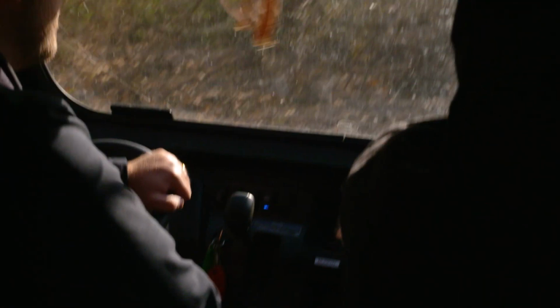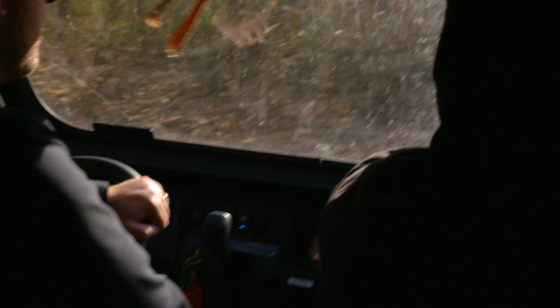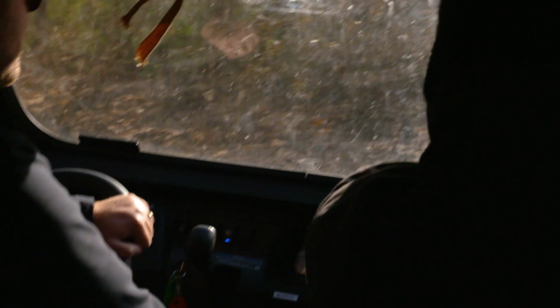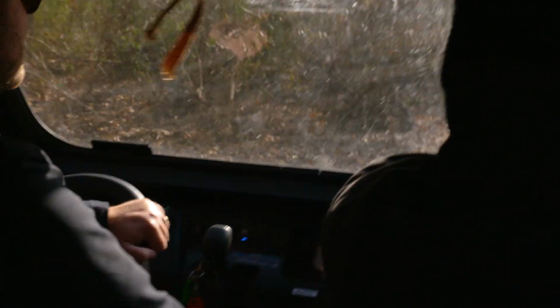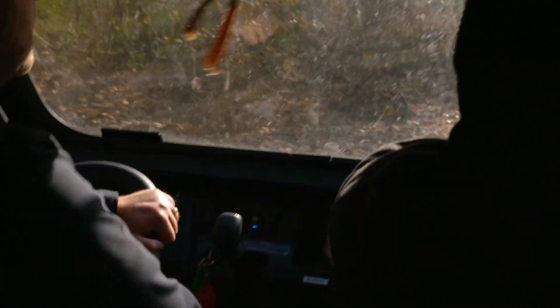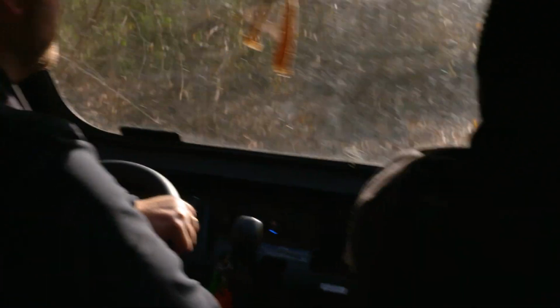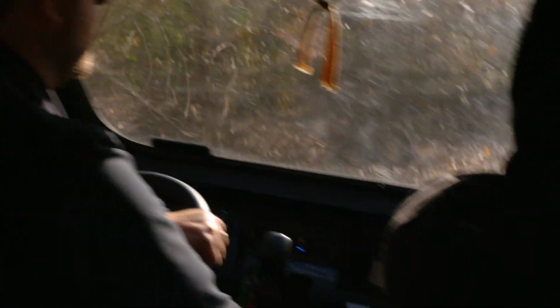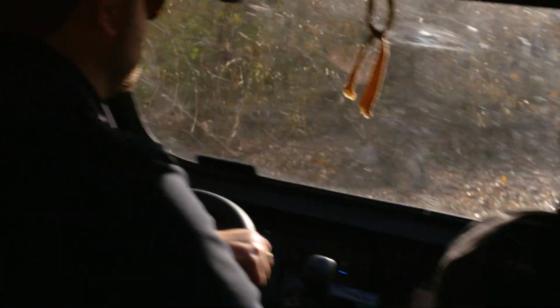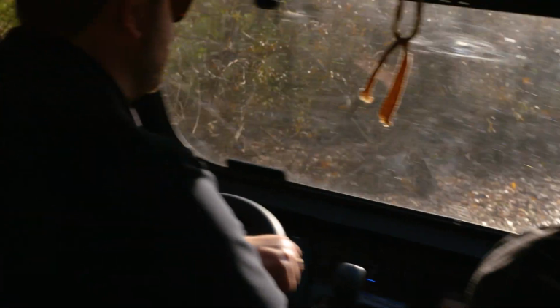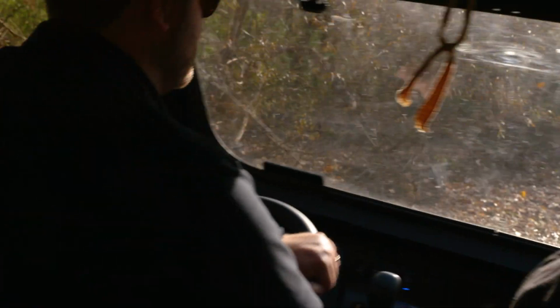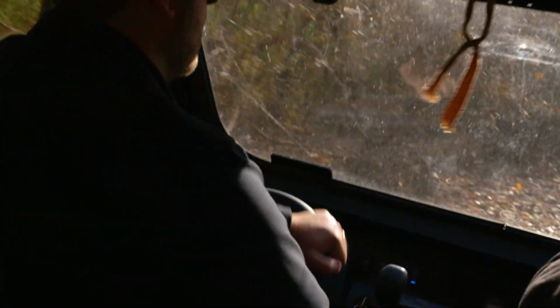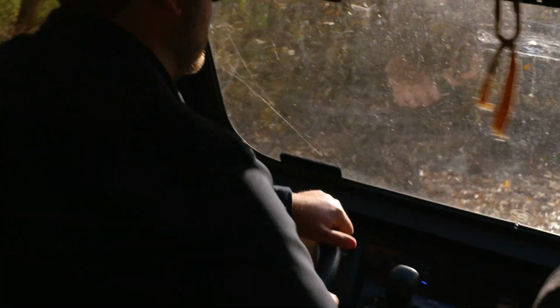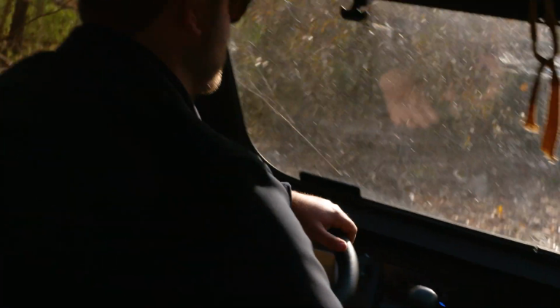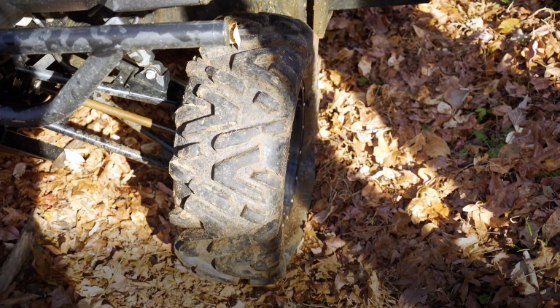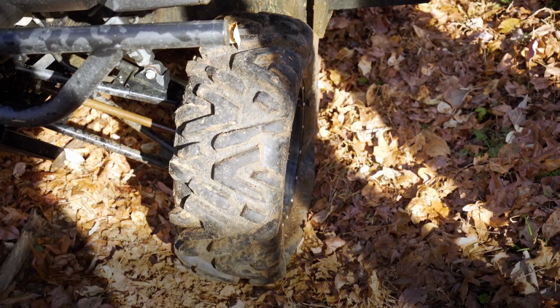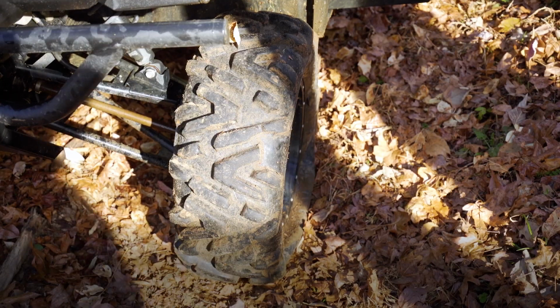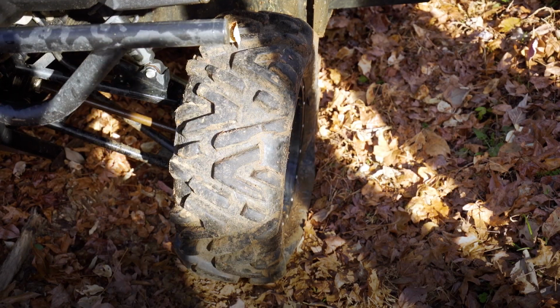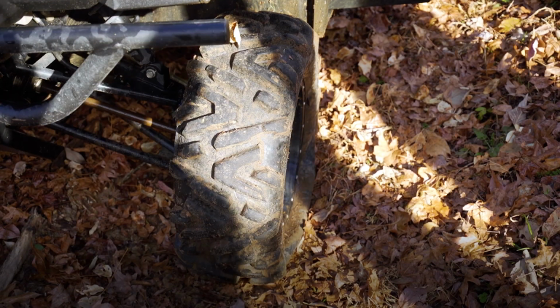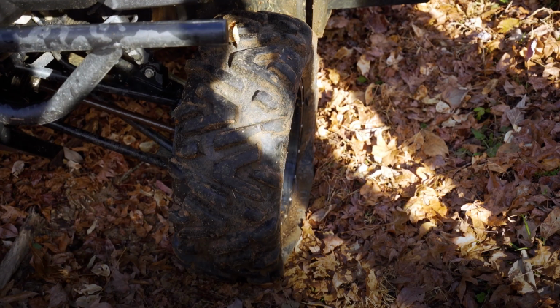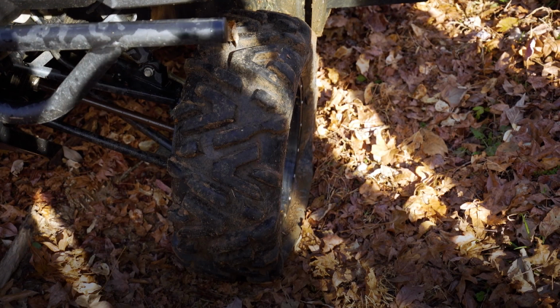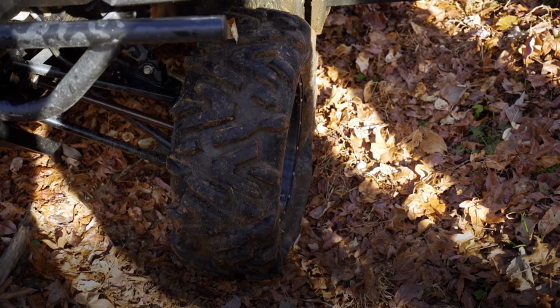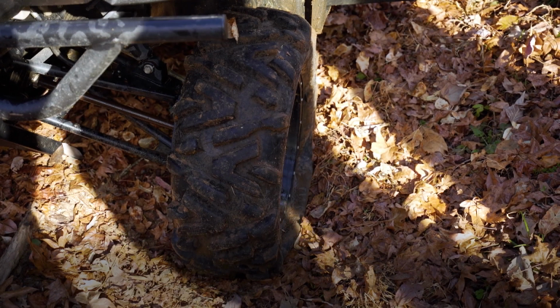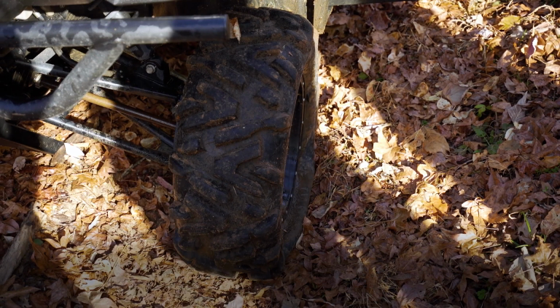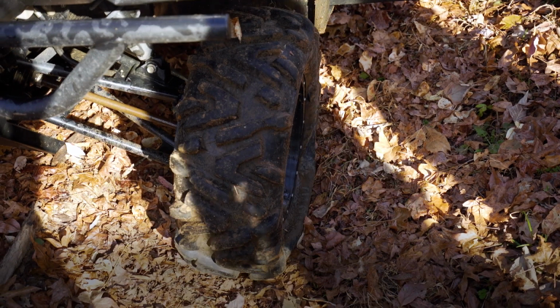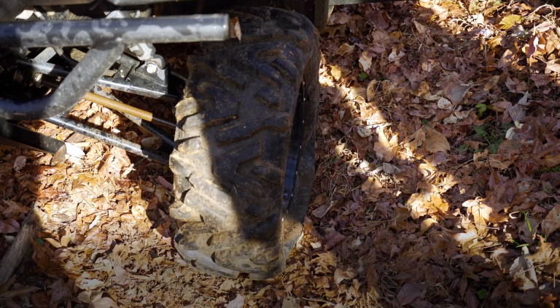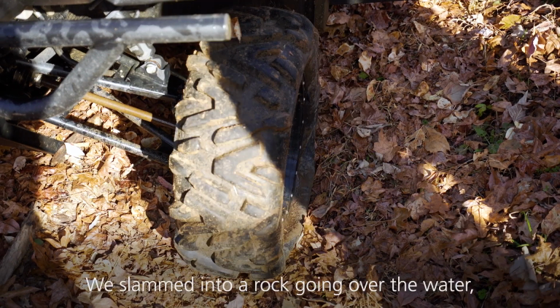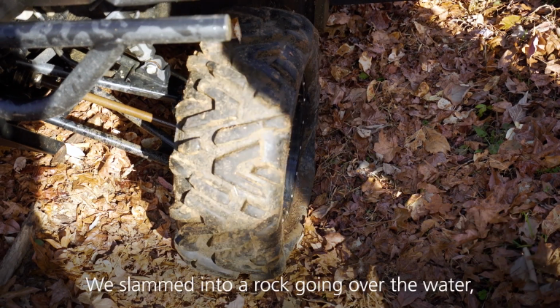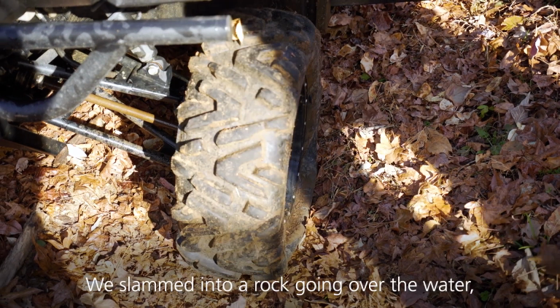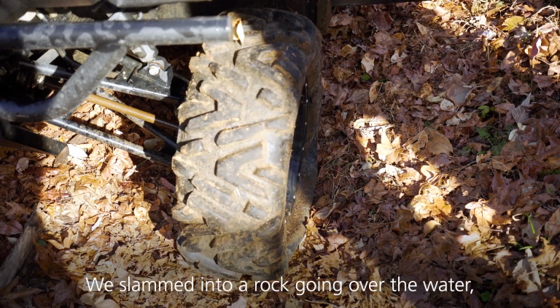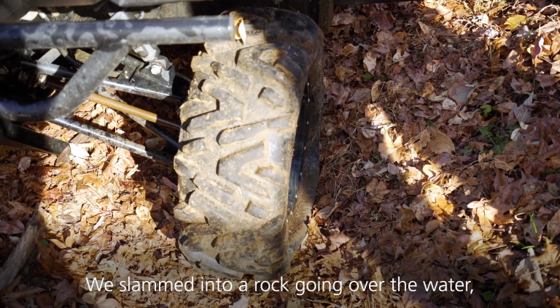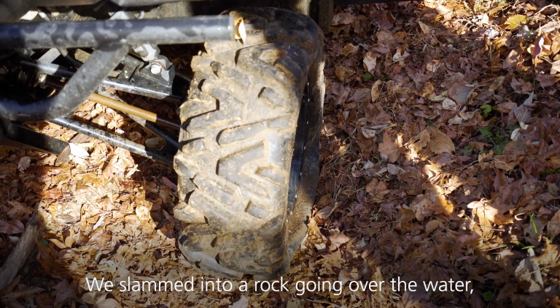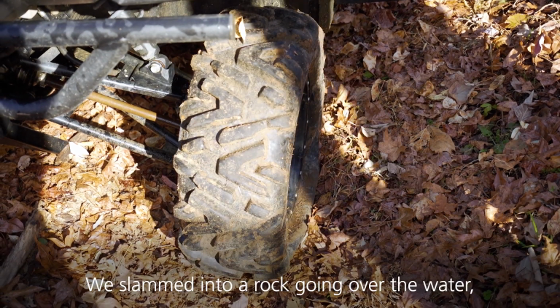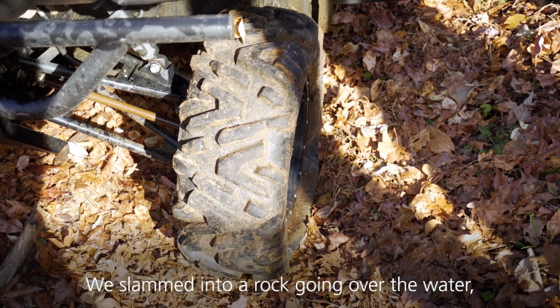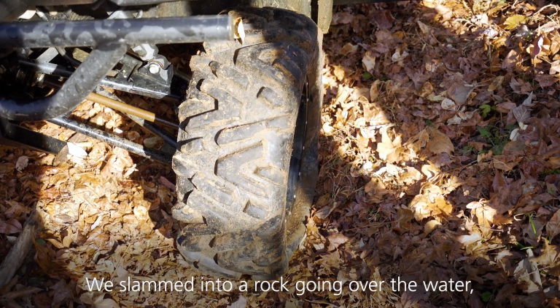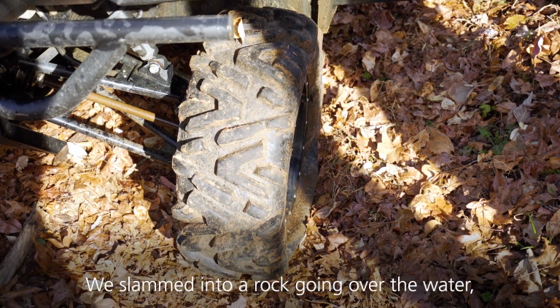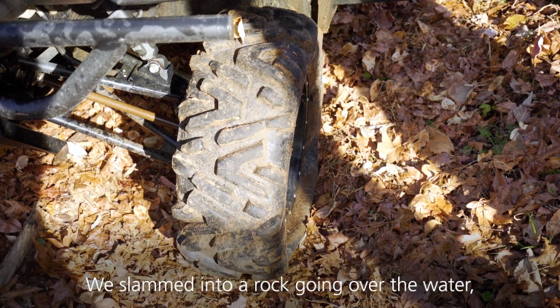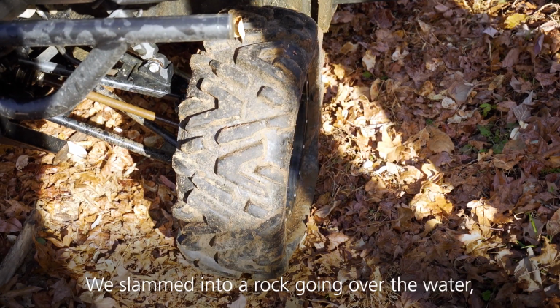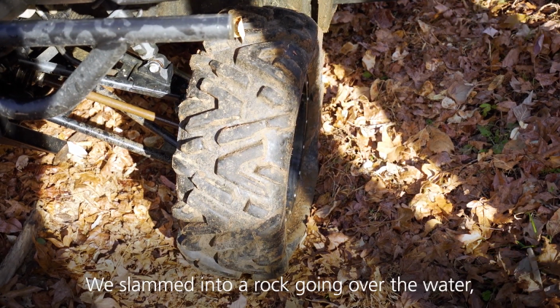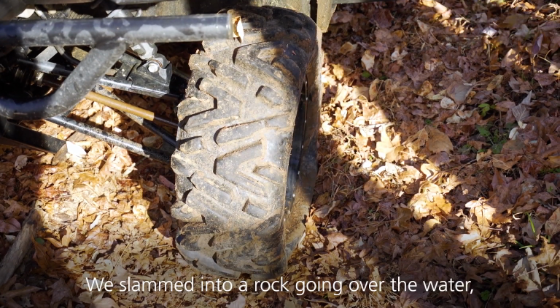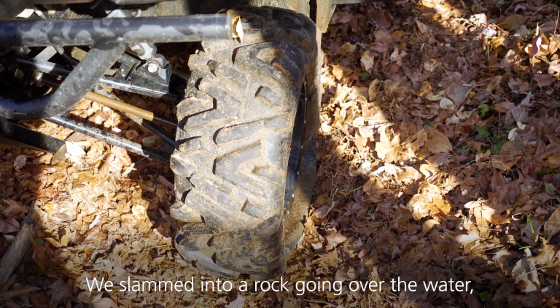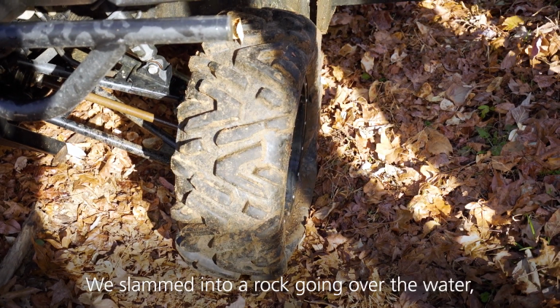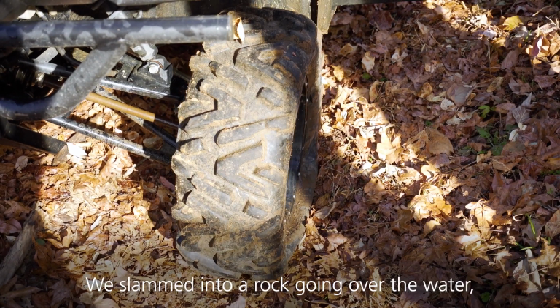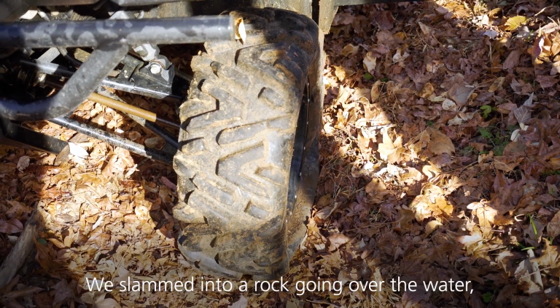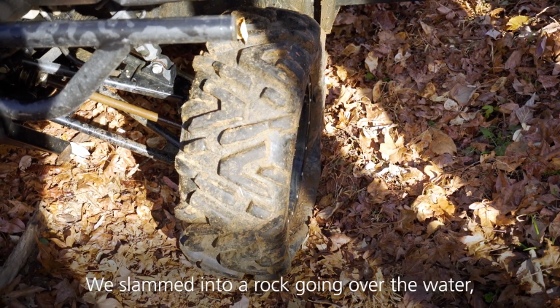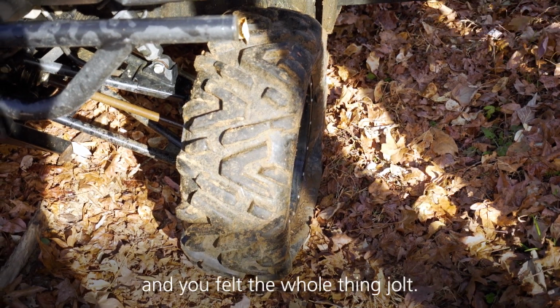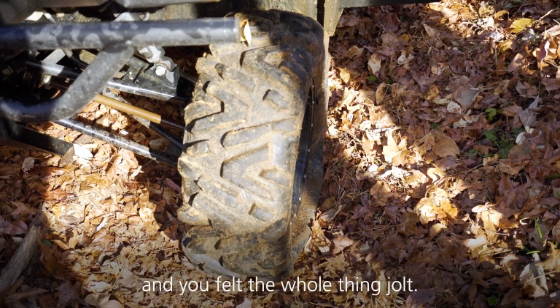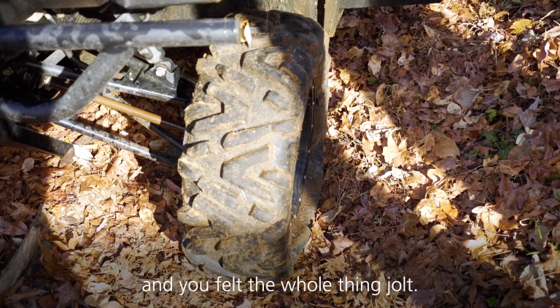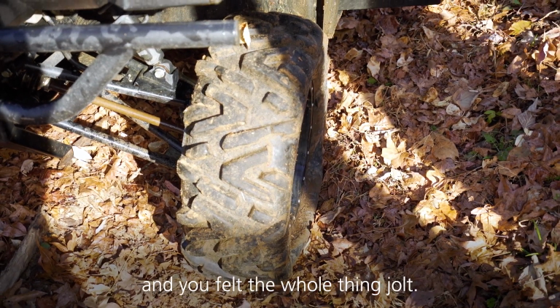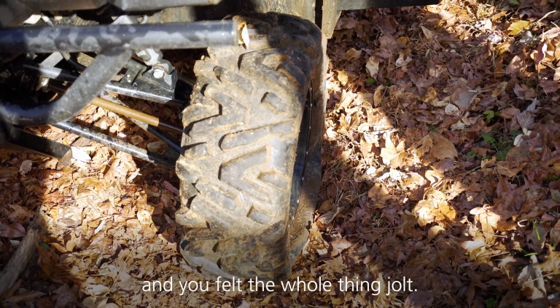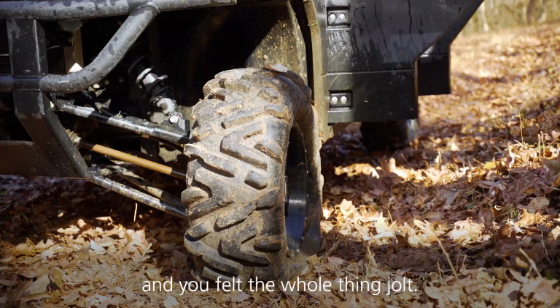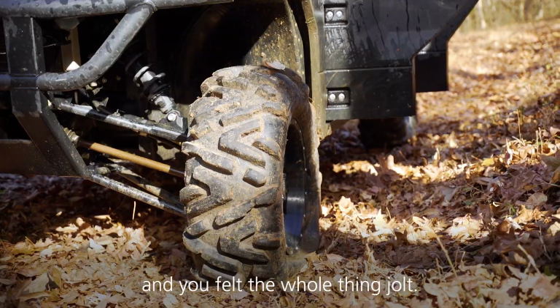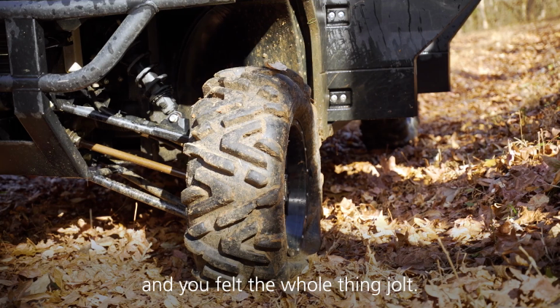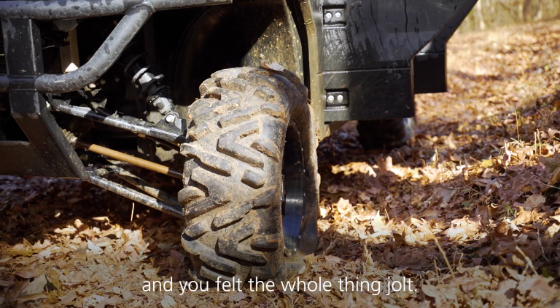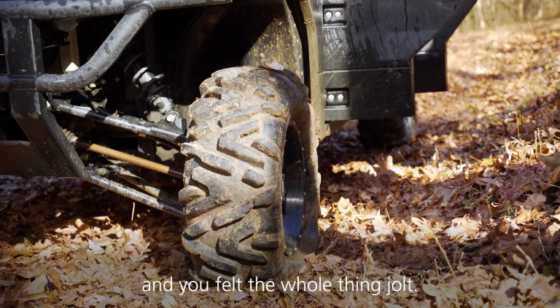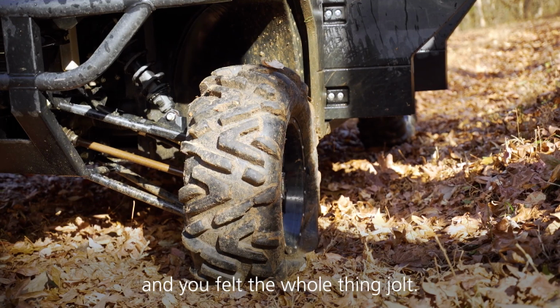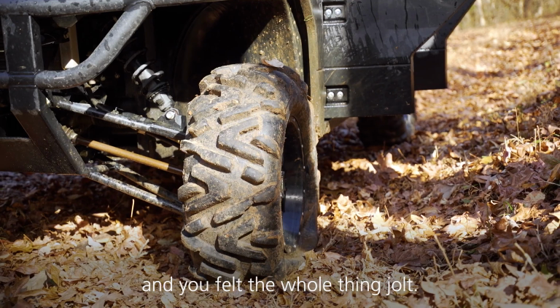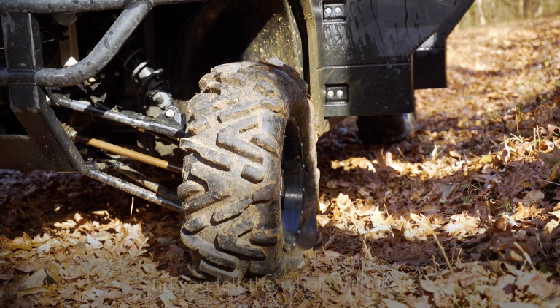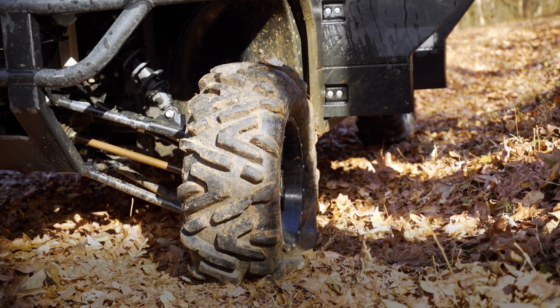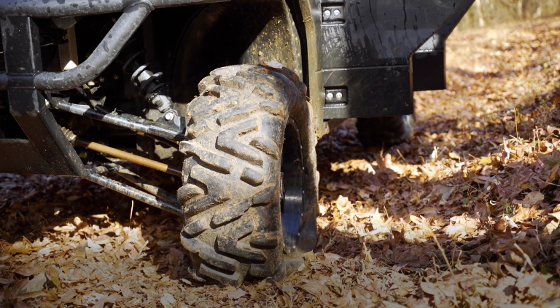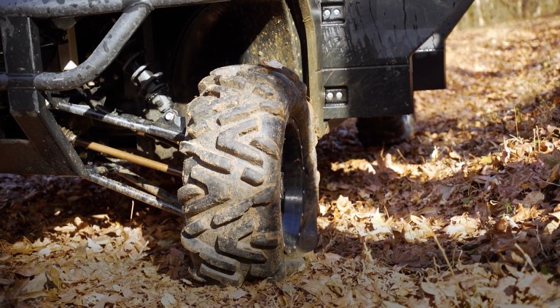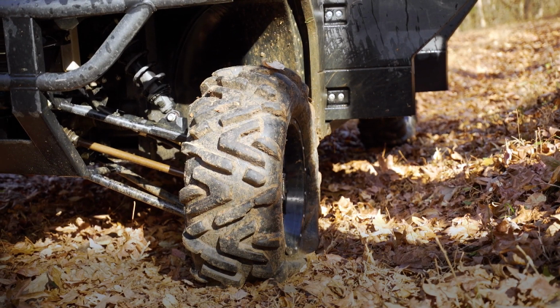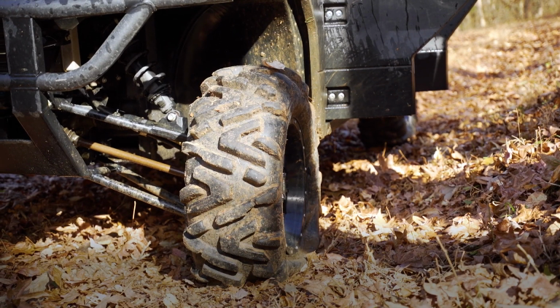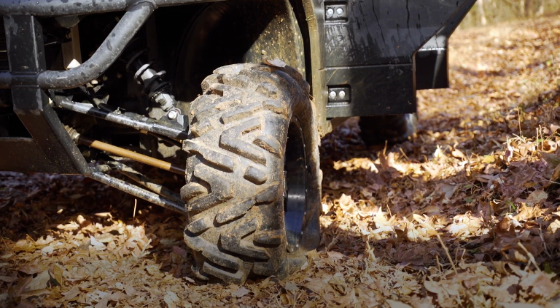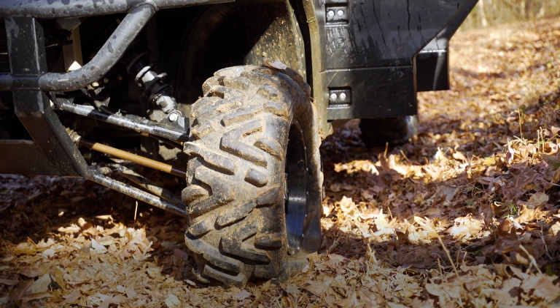We got a flat — just slammed into a rock going over the water. You felt the whole thing jolt.